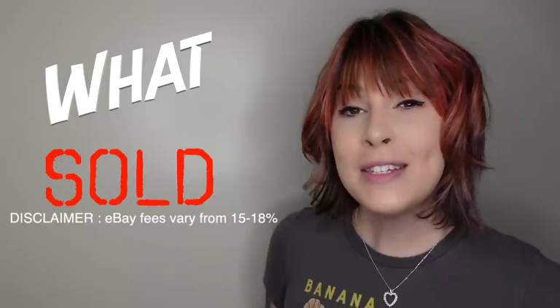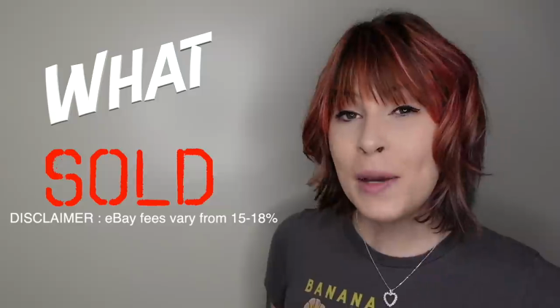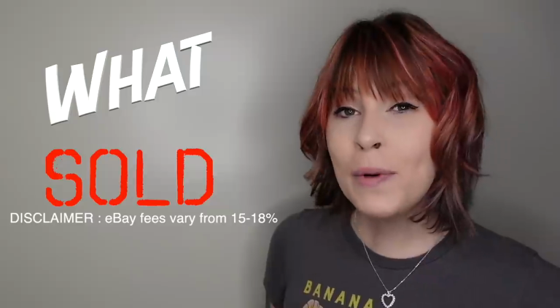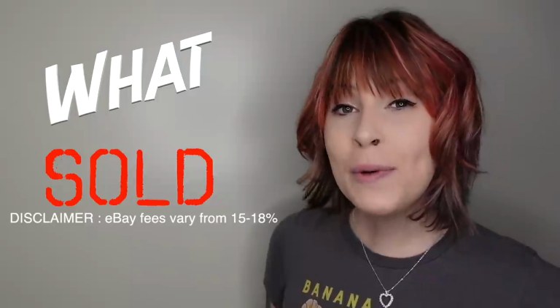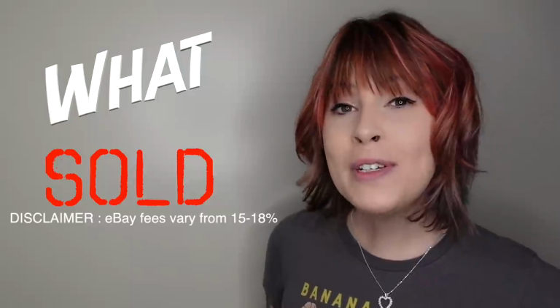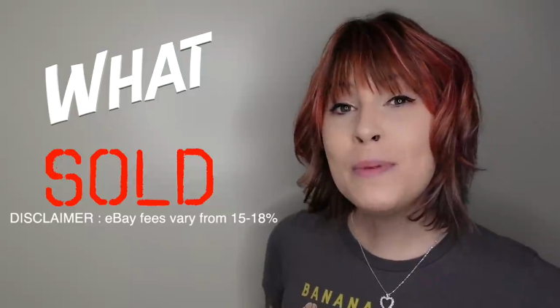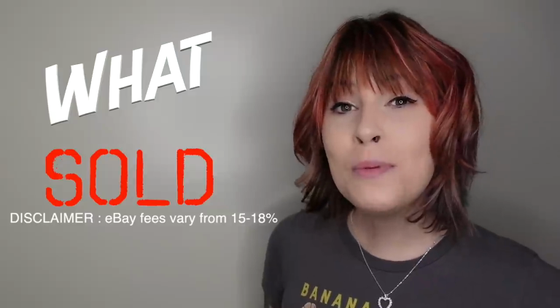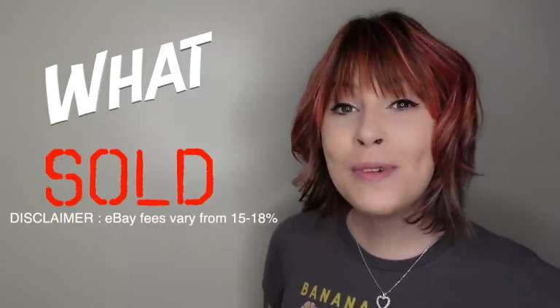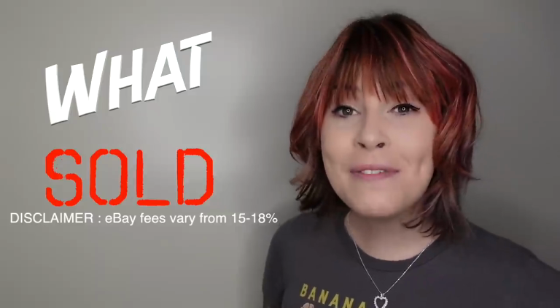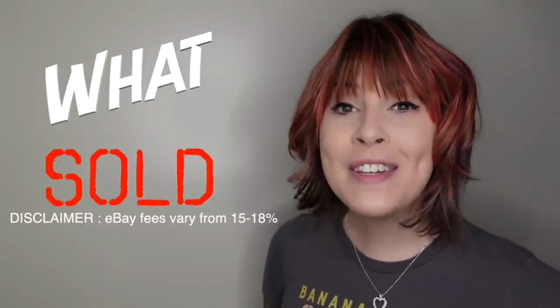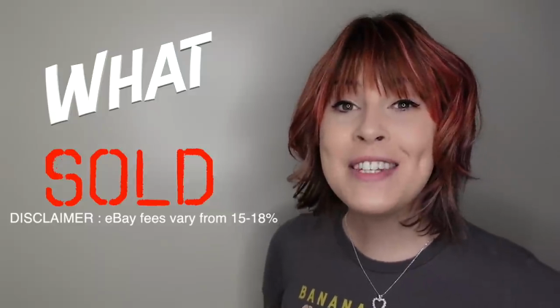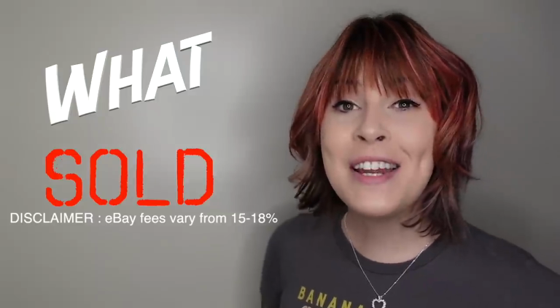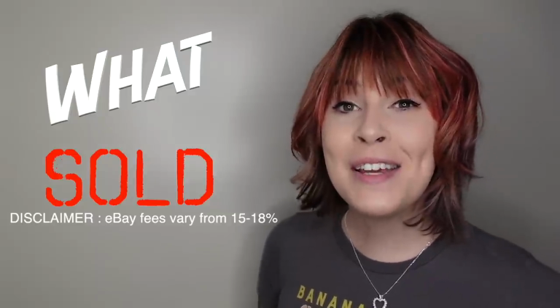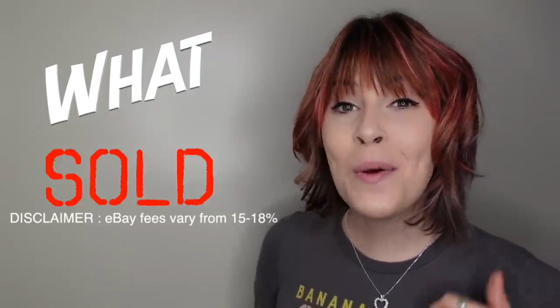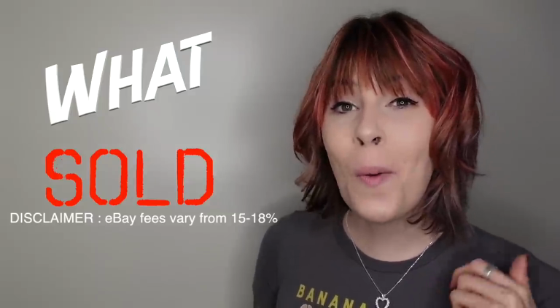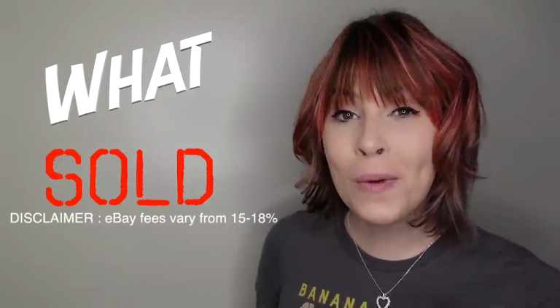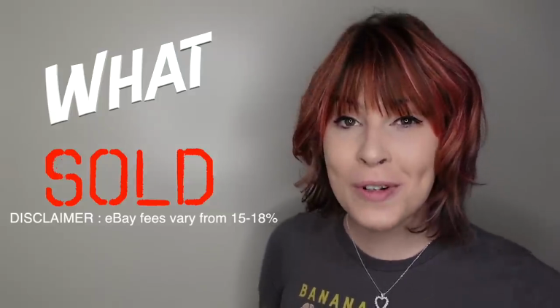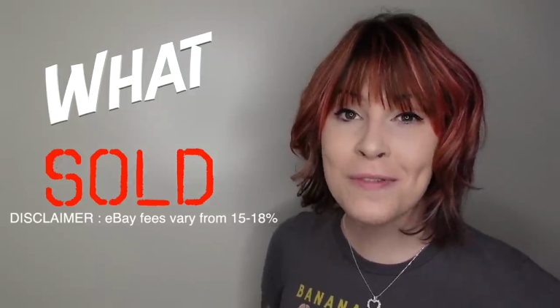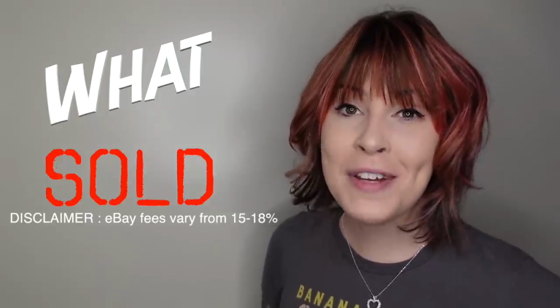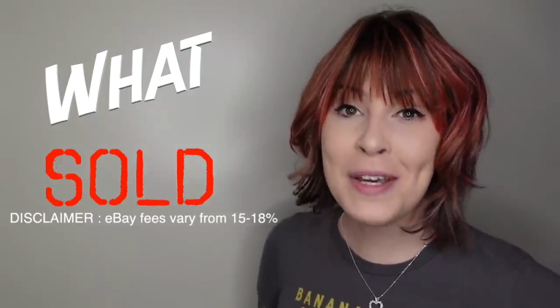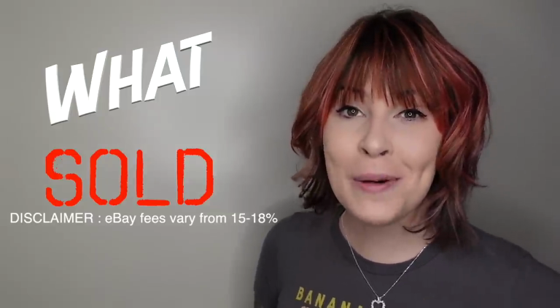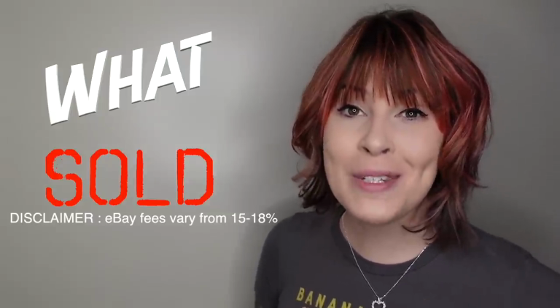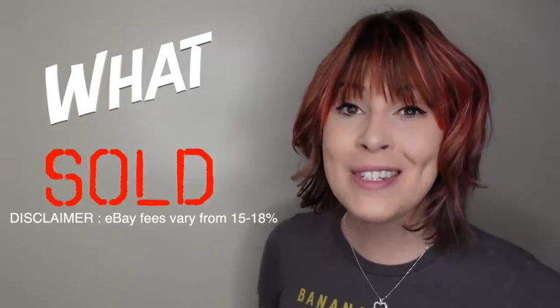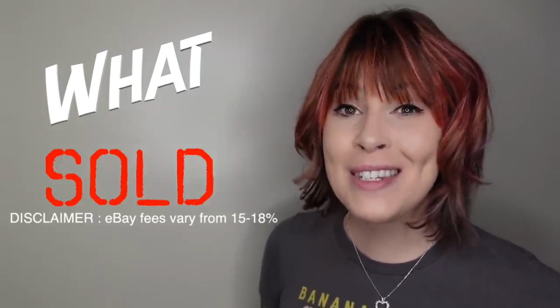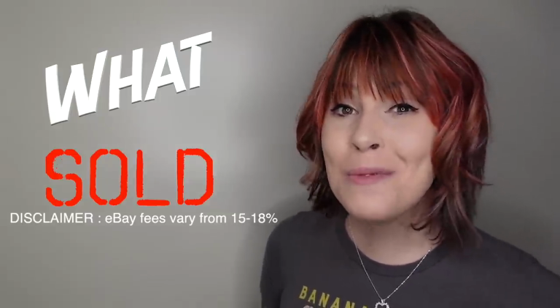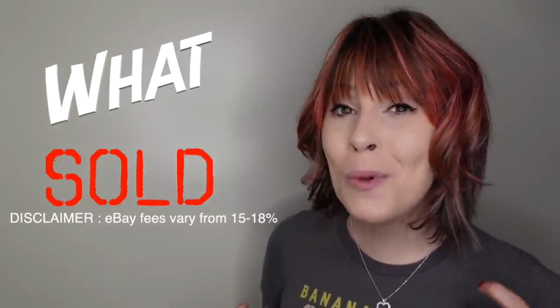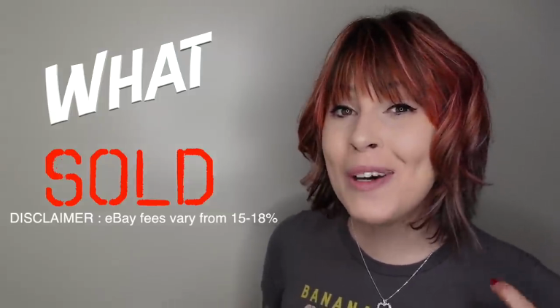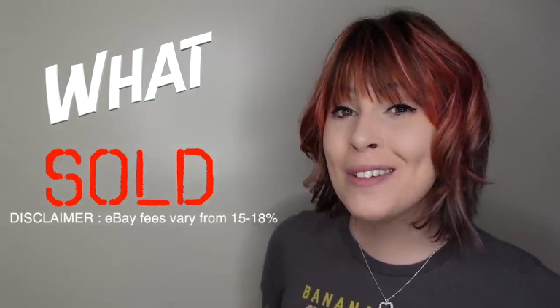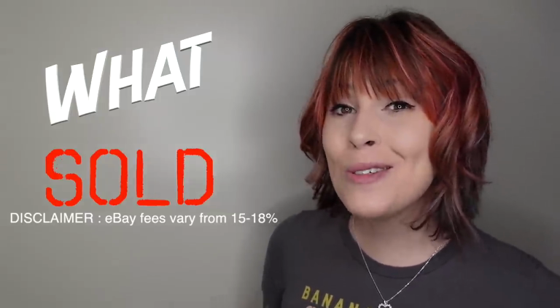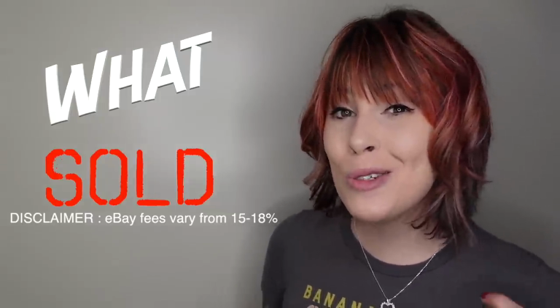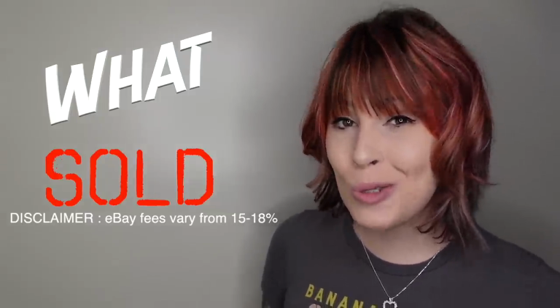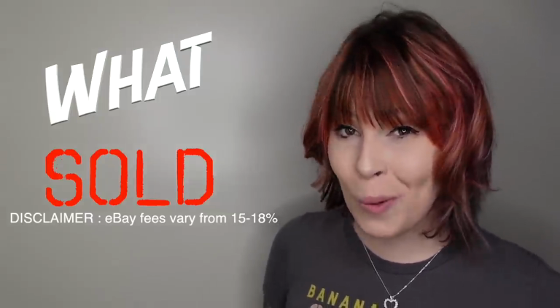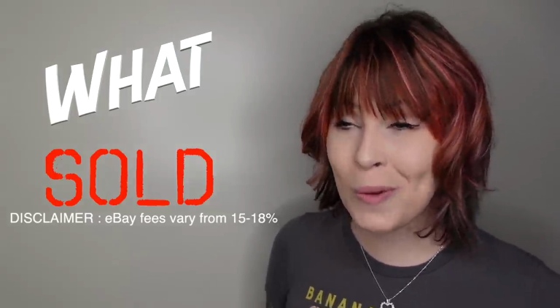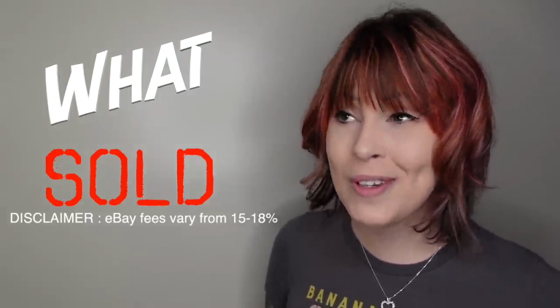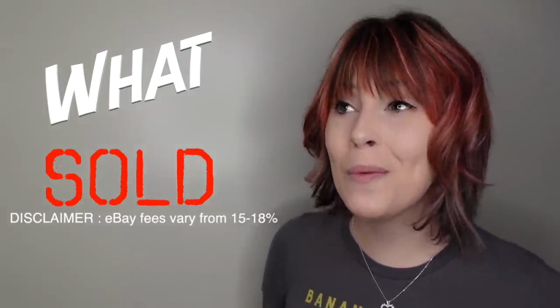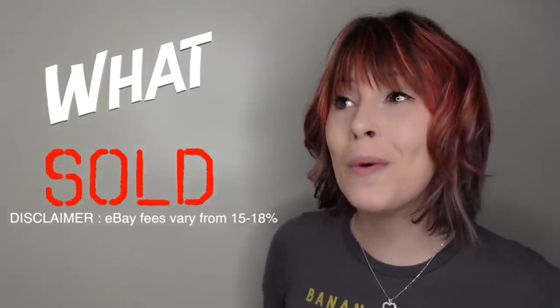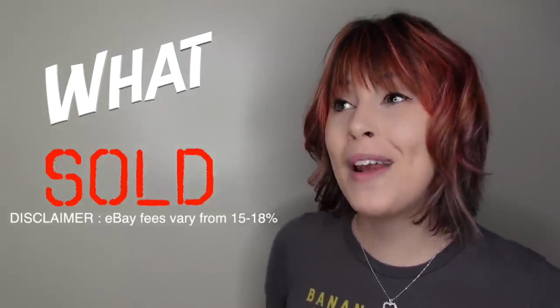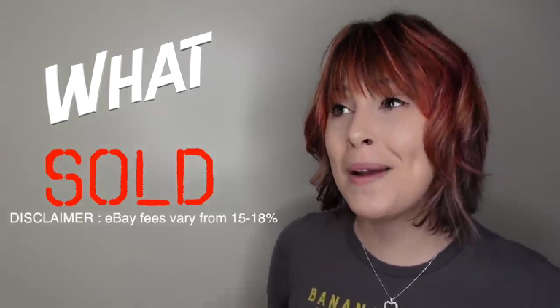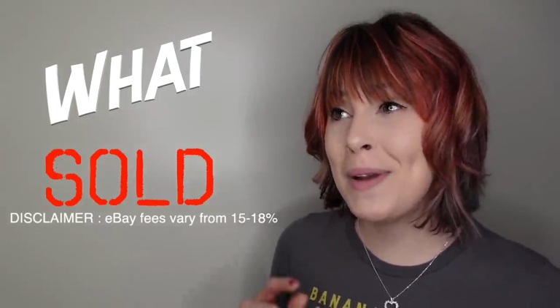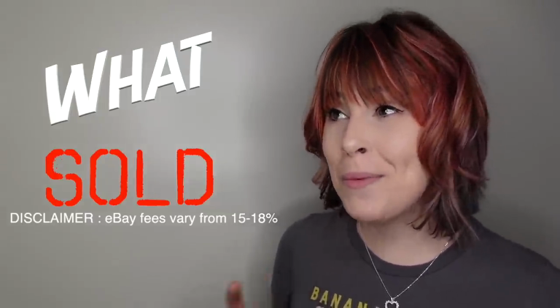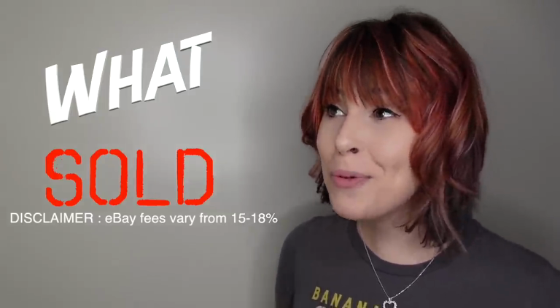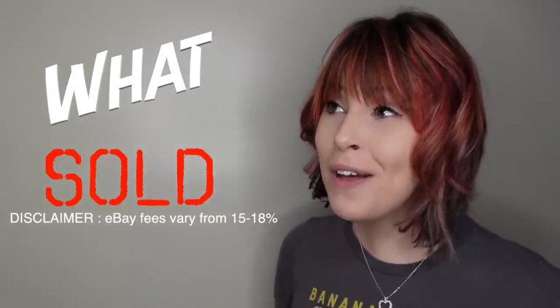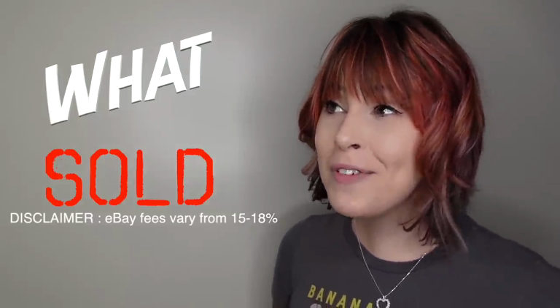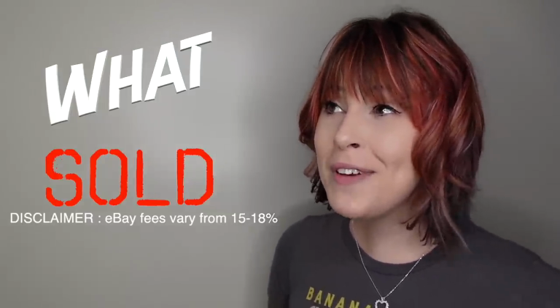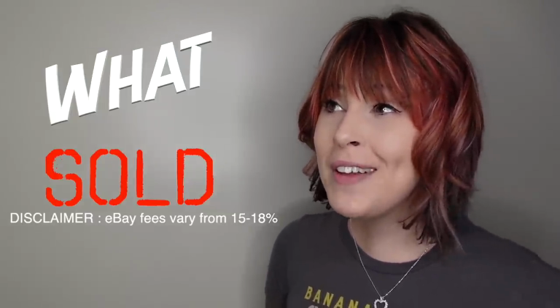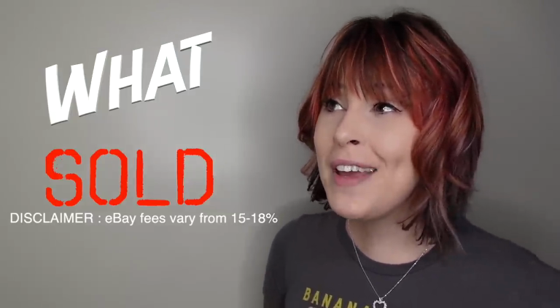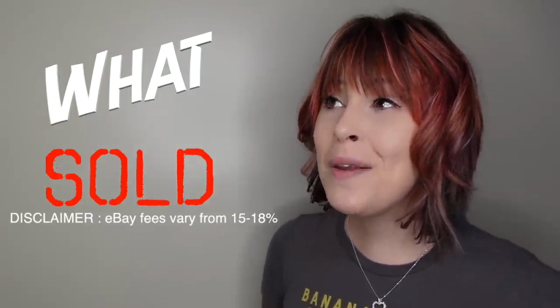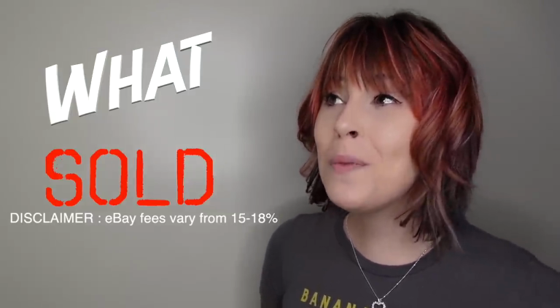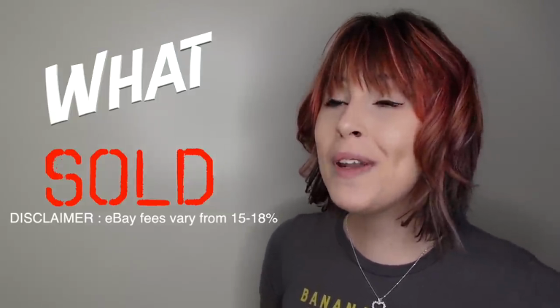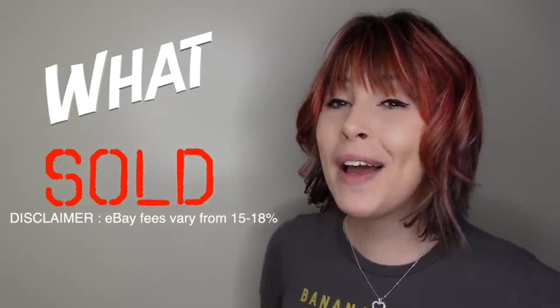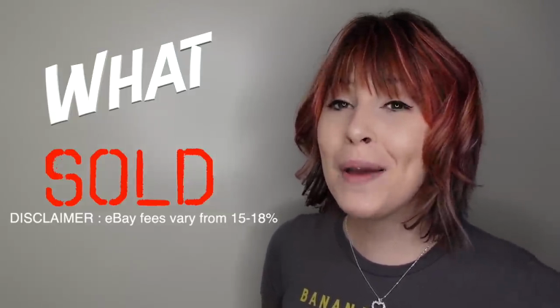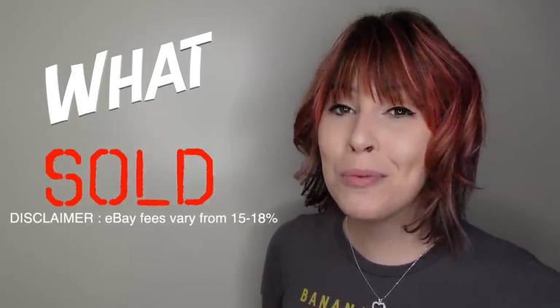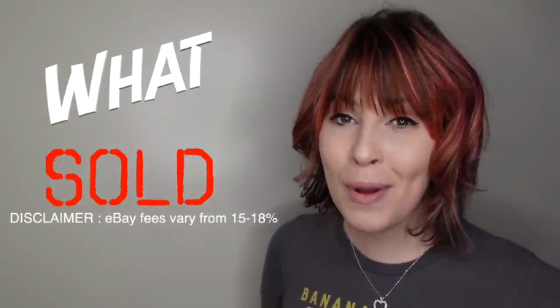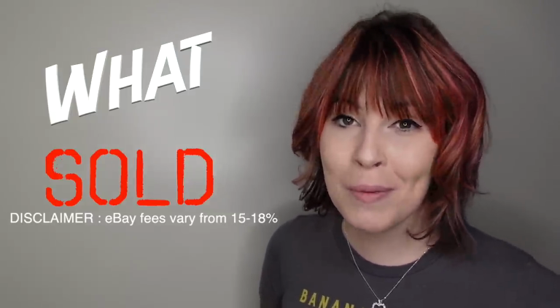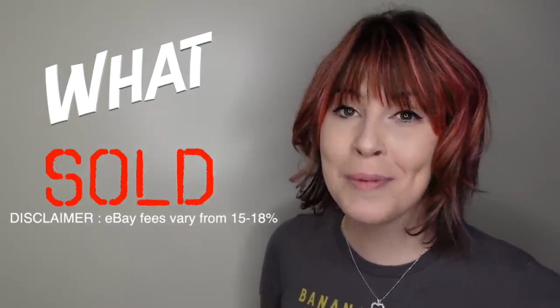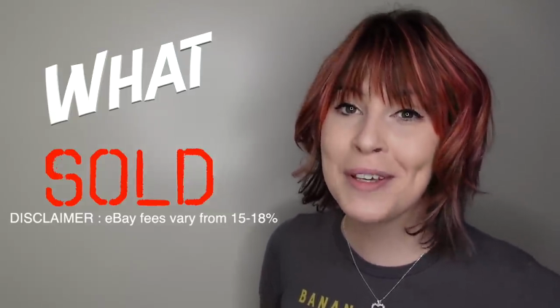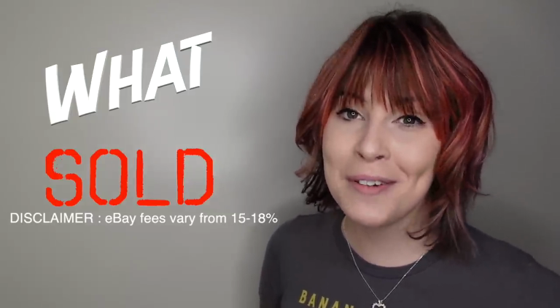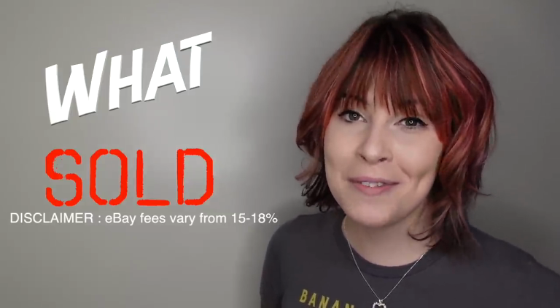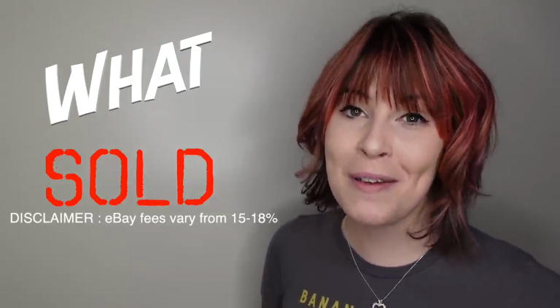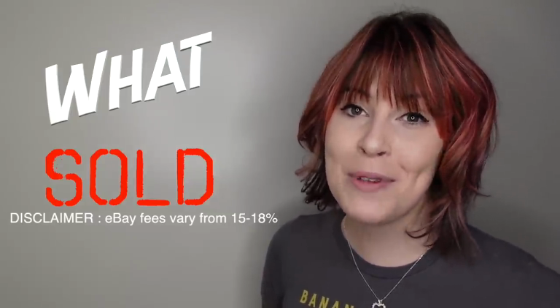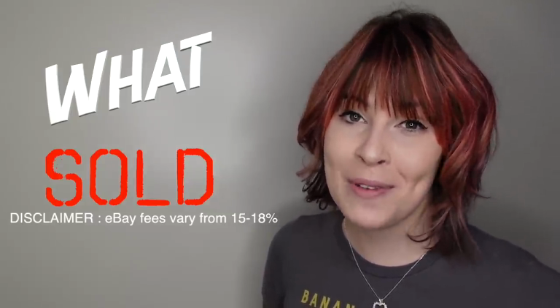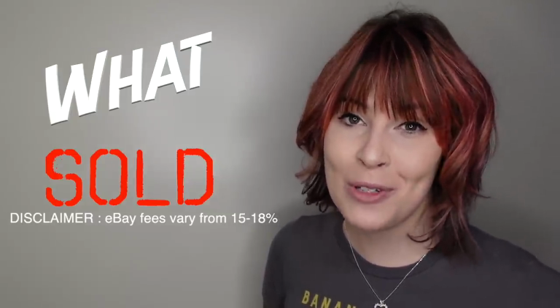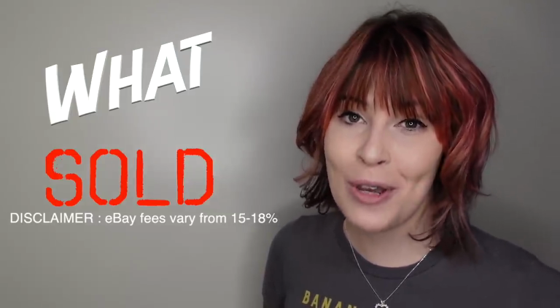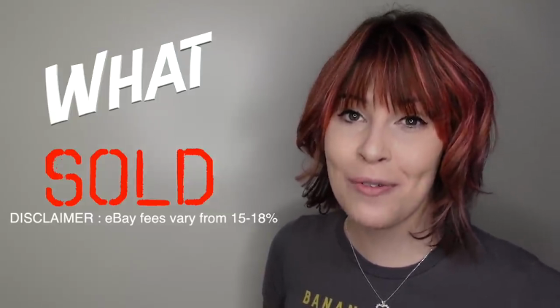Today we're going to be revisiting an older video to see what sold, what I made a profit on, and what I probably could have left on the shelf.